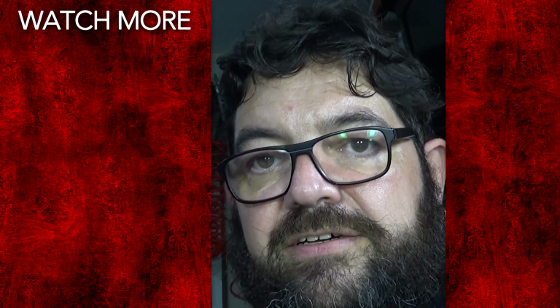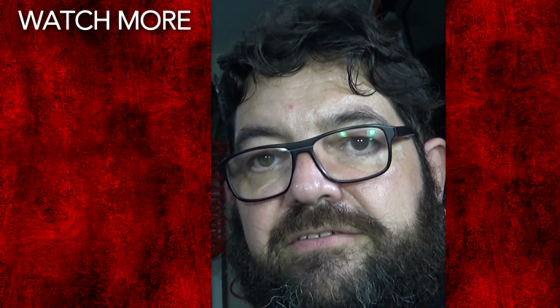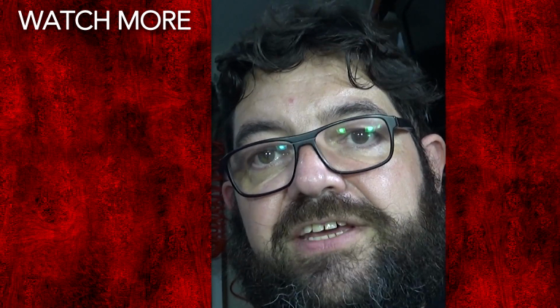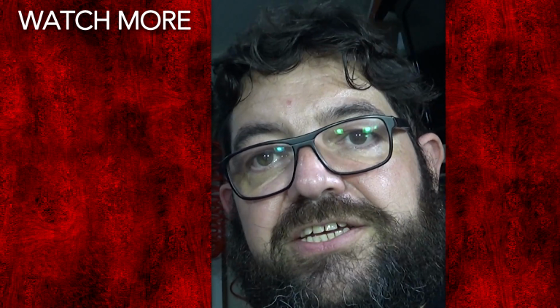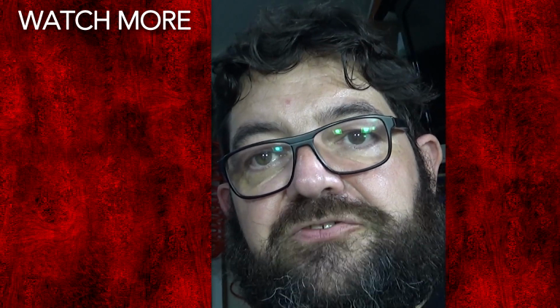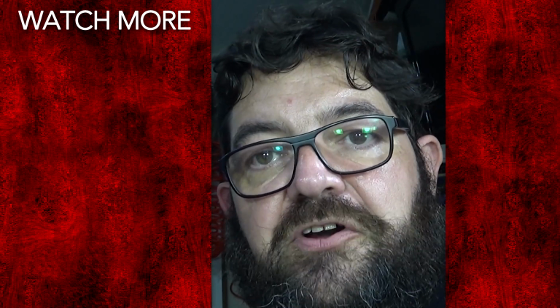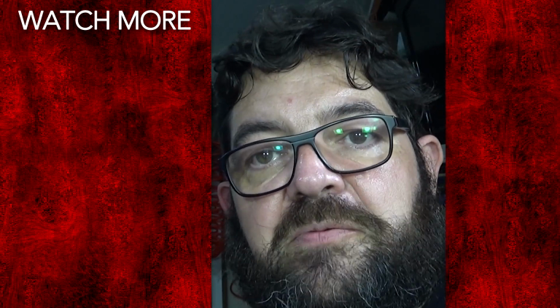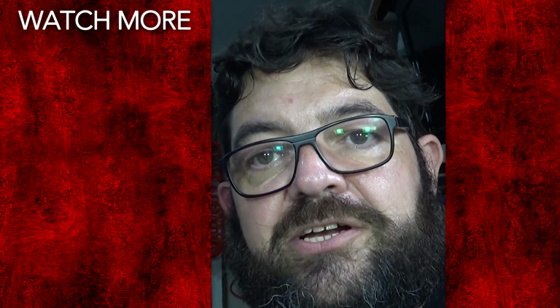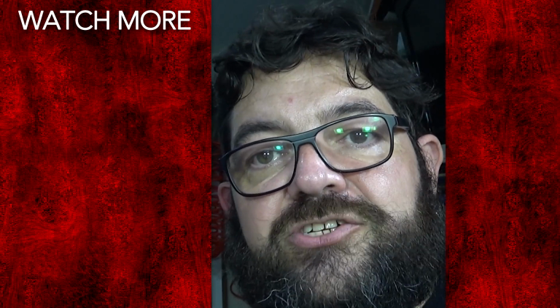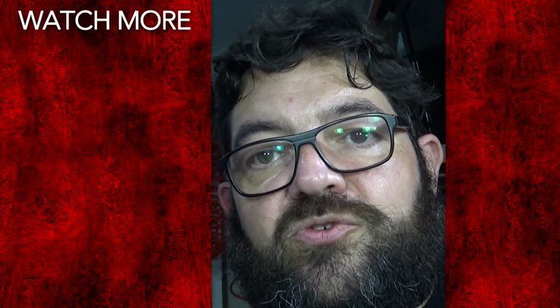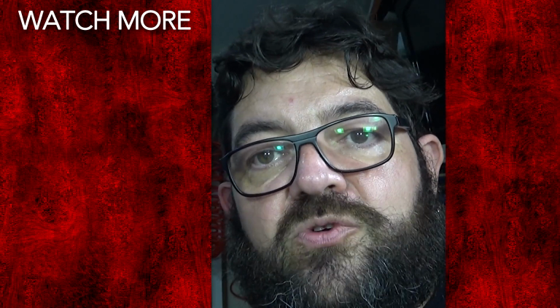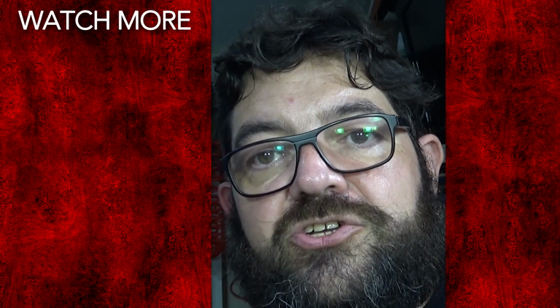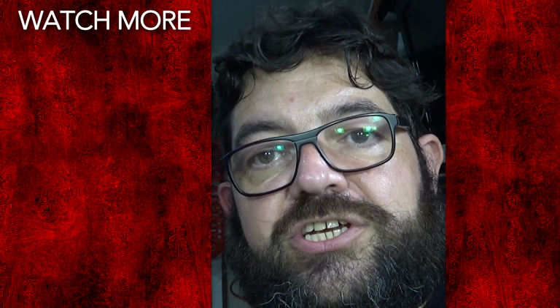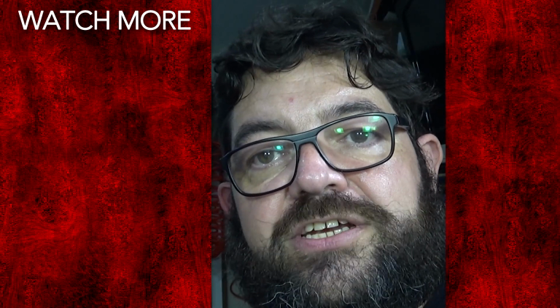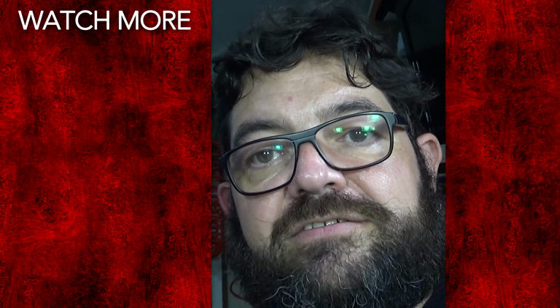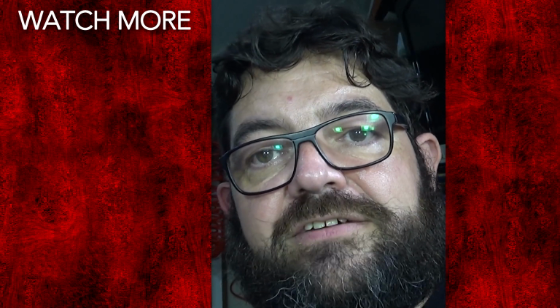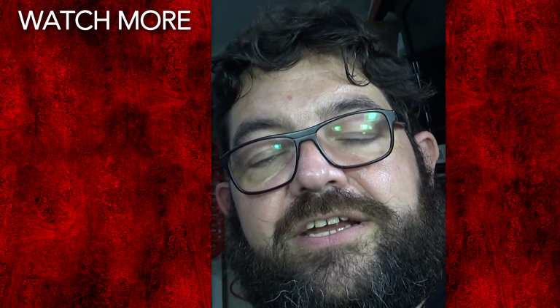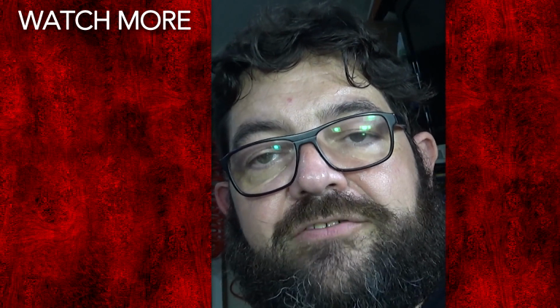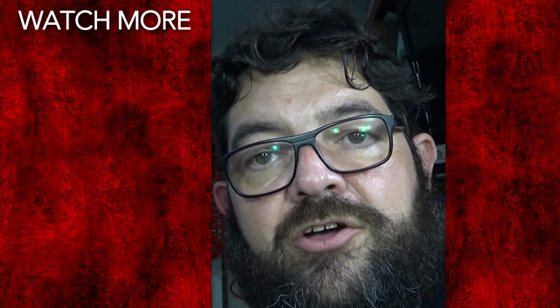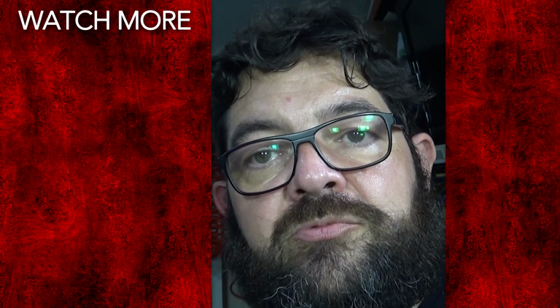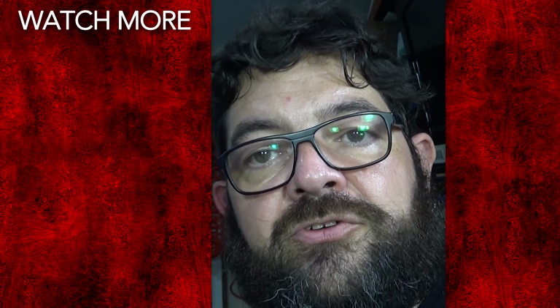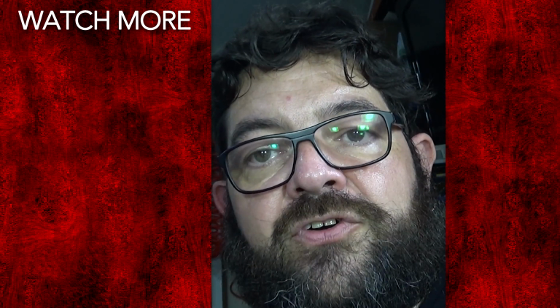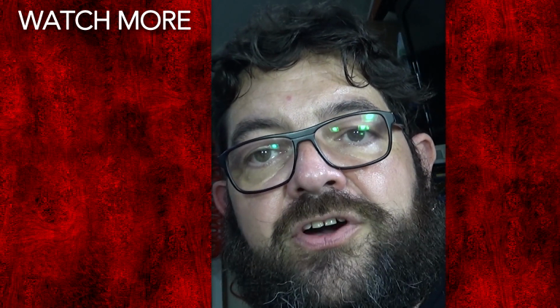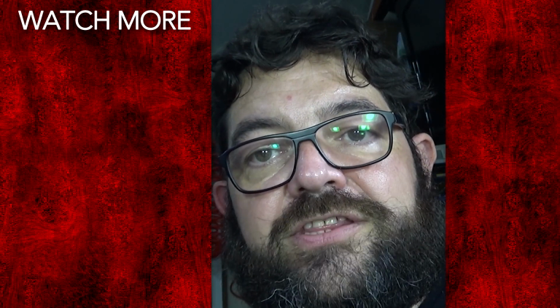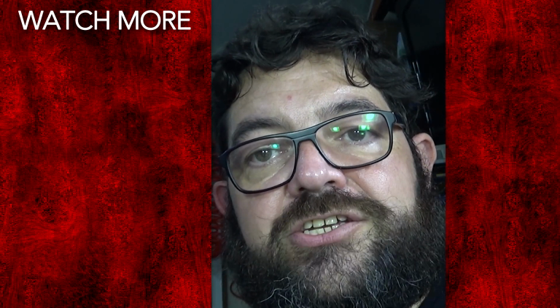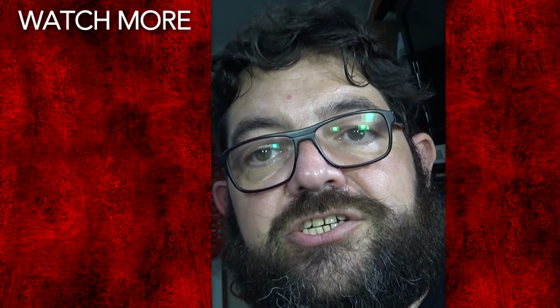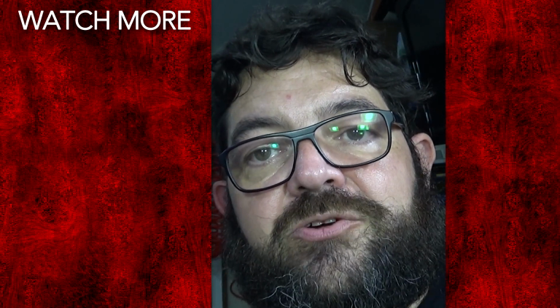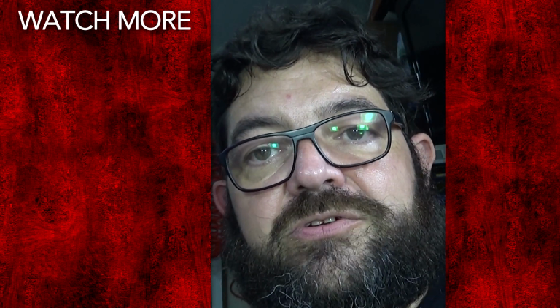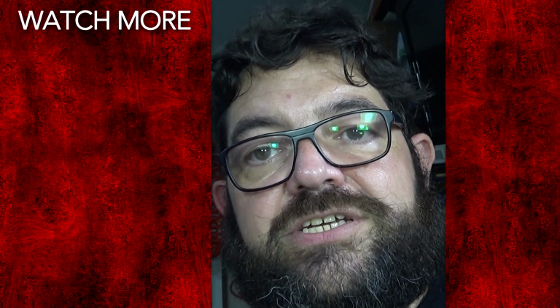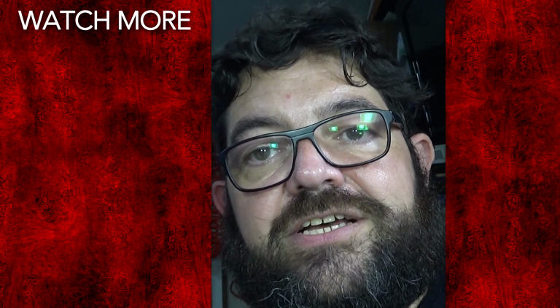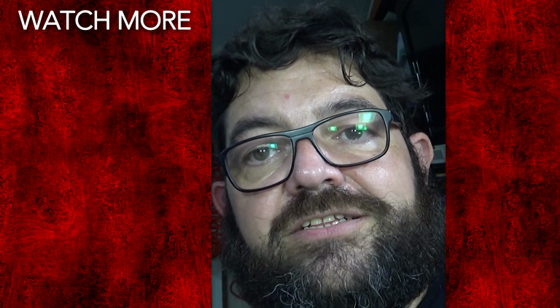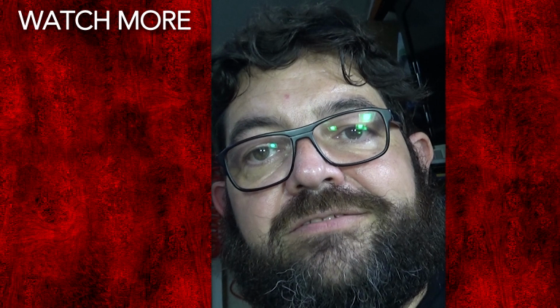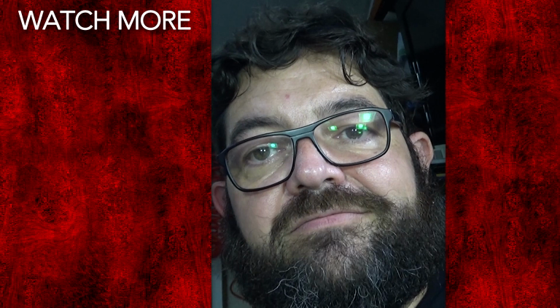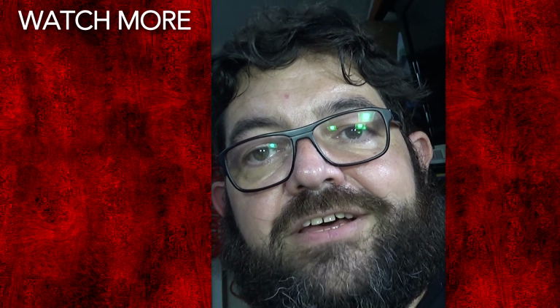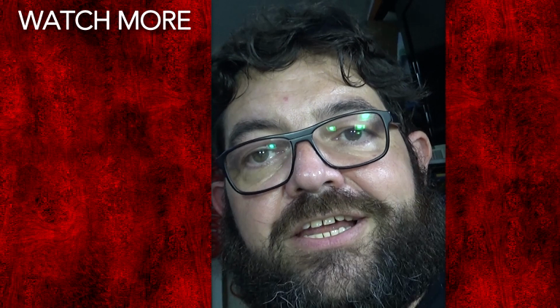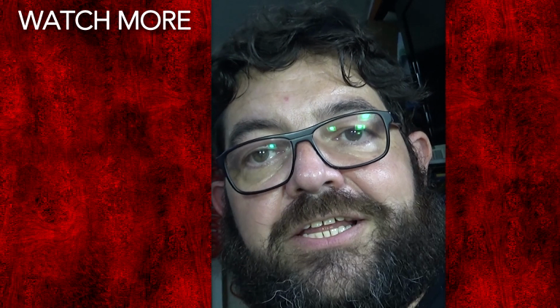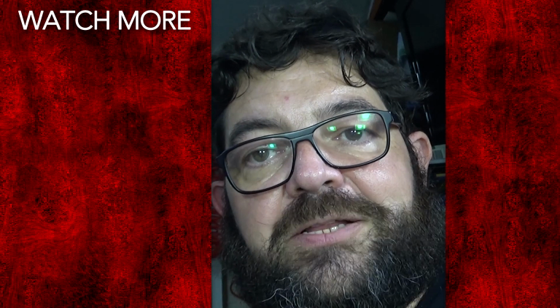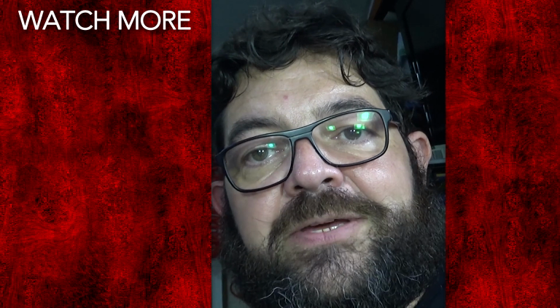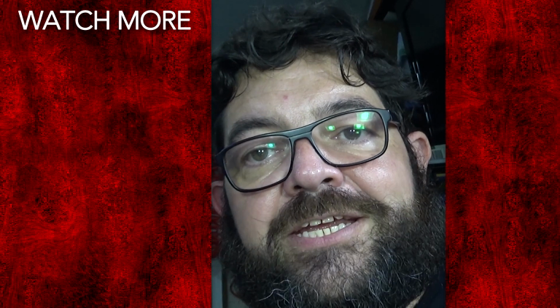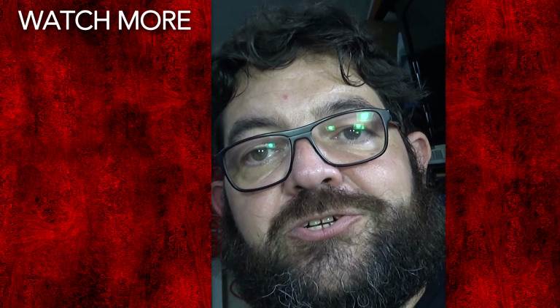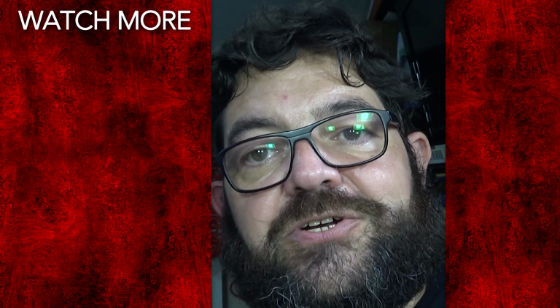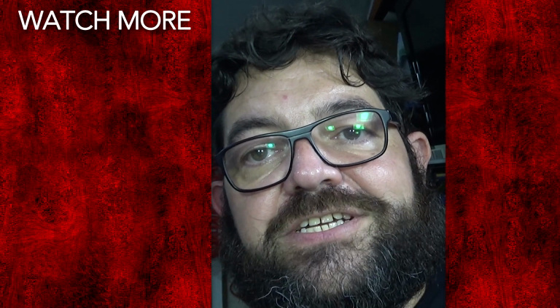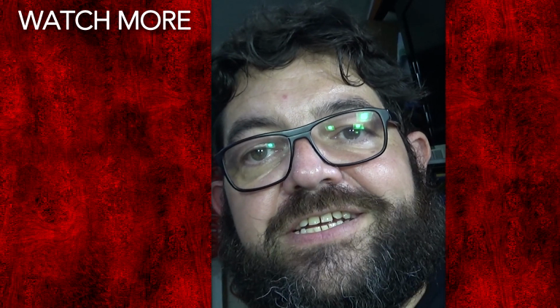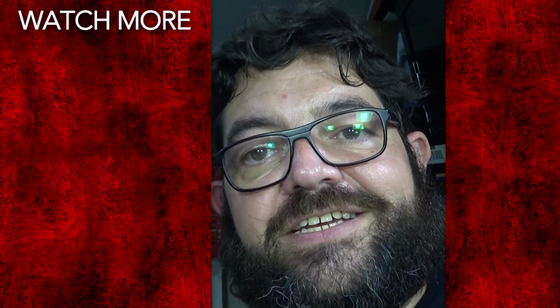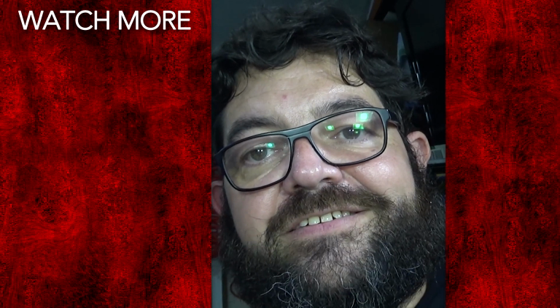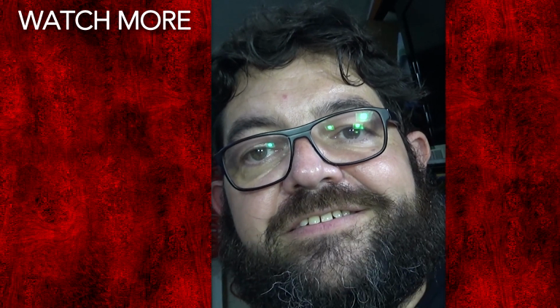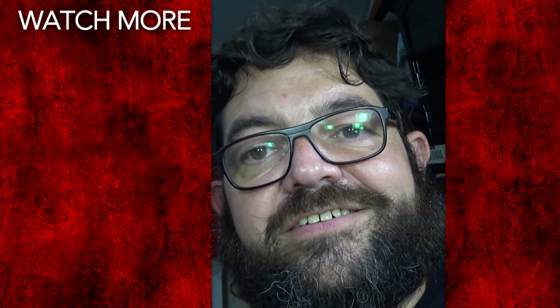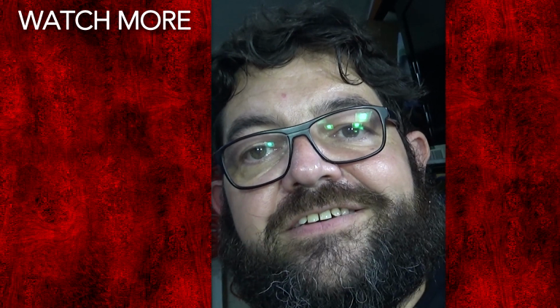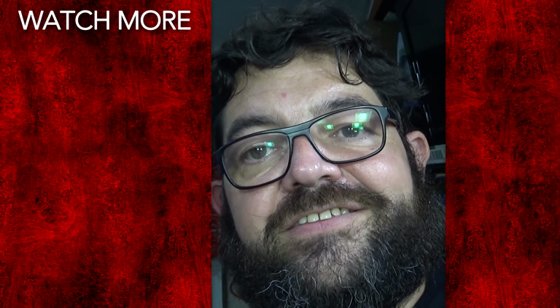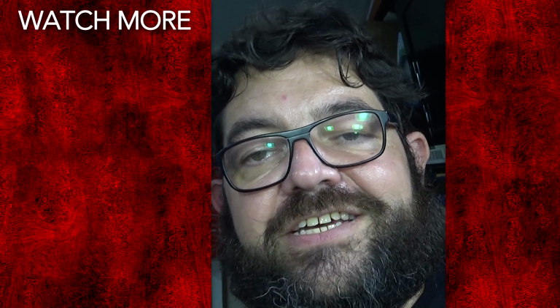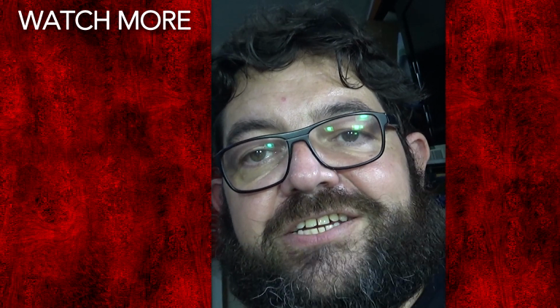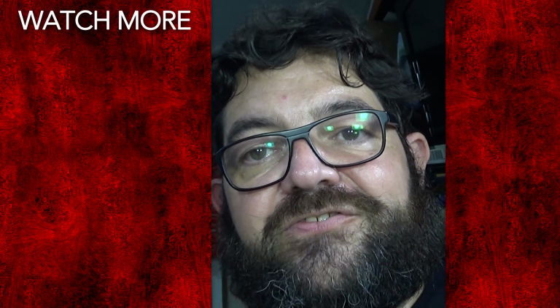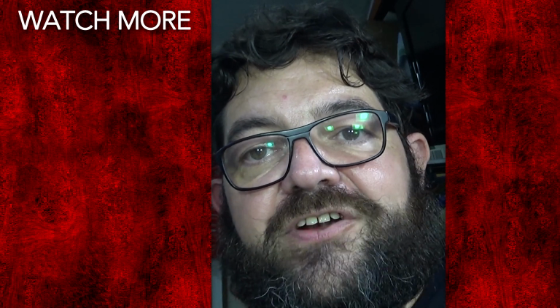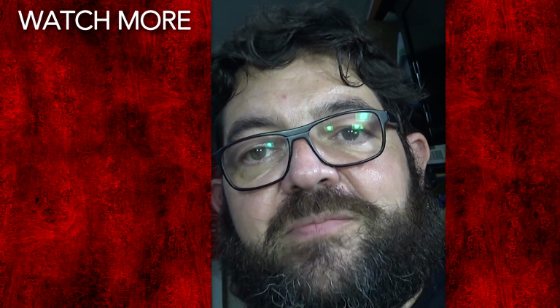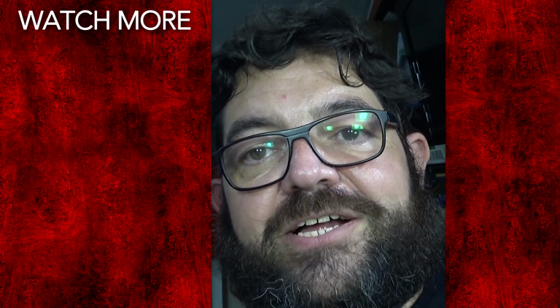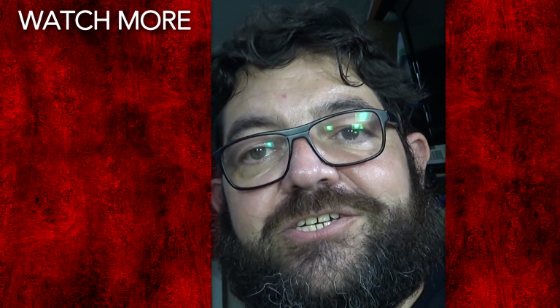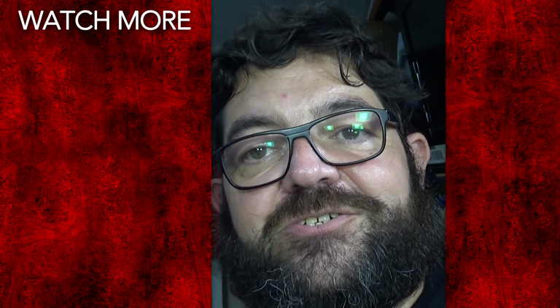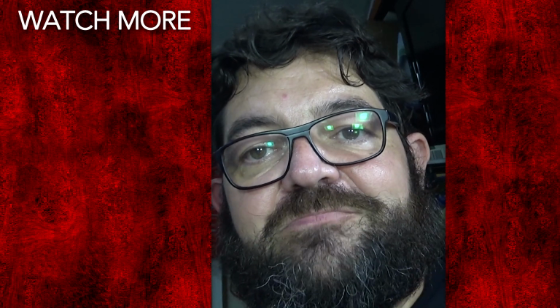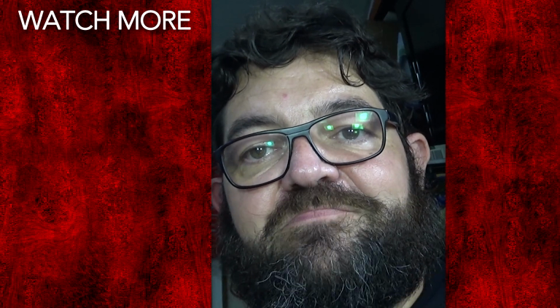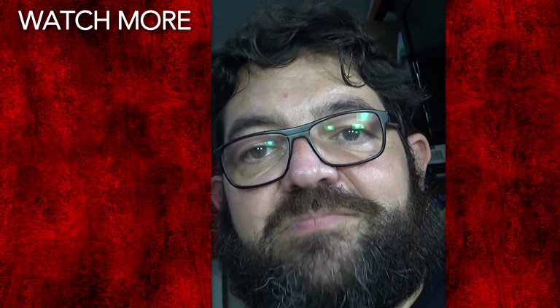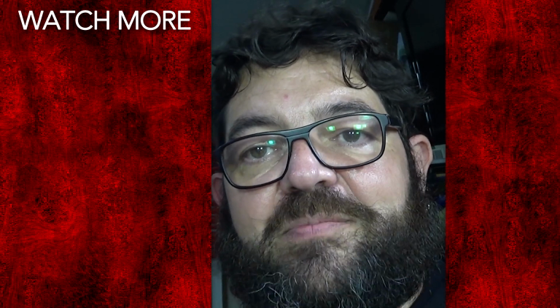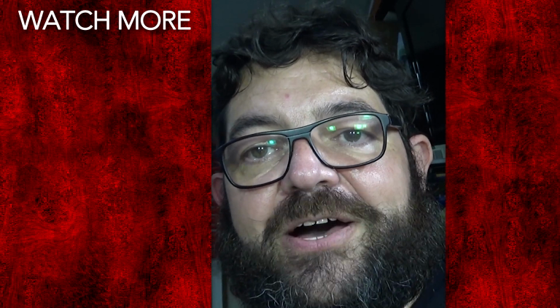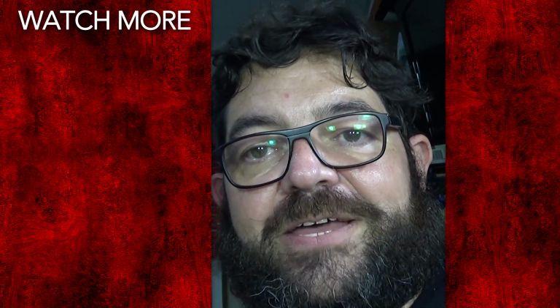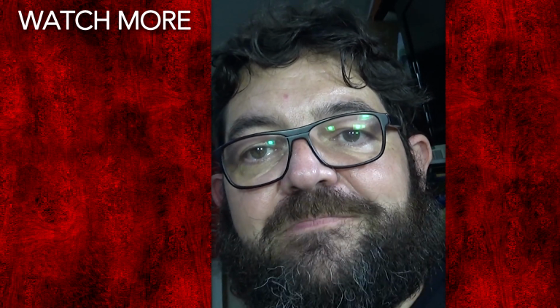Thanks very much for watching and I hope you find this show-and-tell a little bit interesting. Thanks very much, bye-bye.